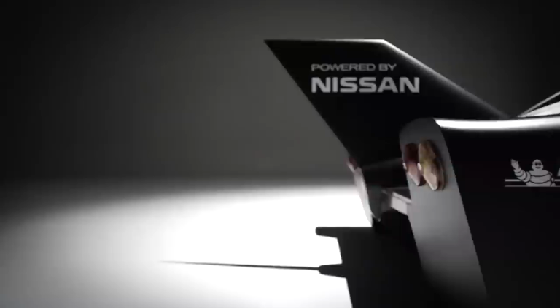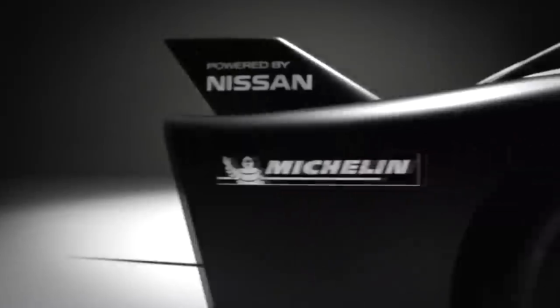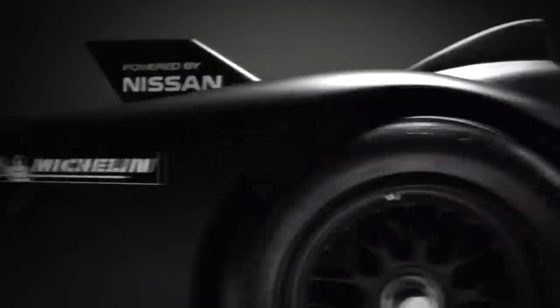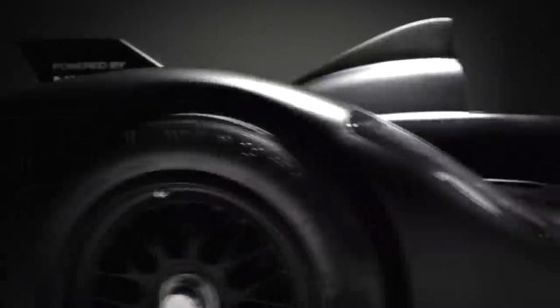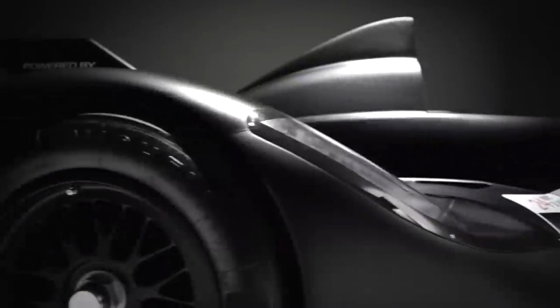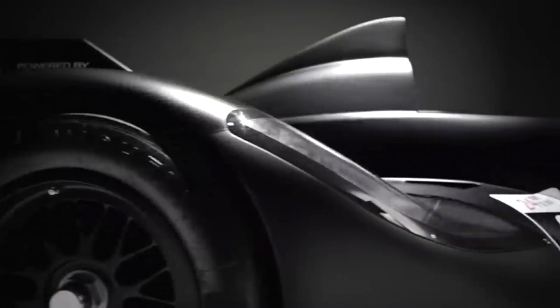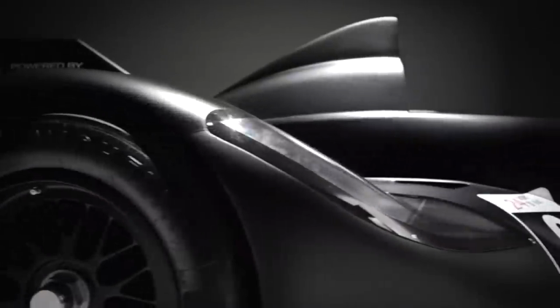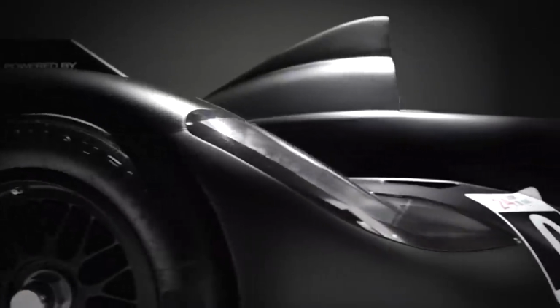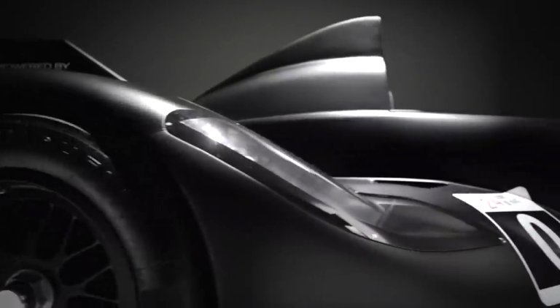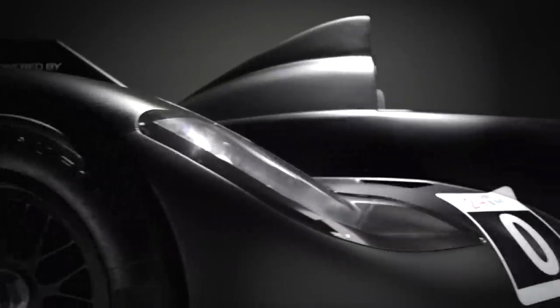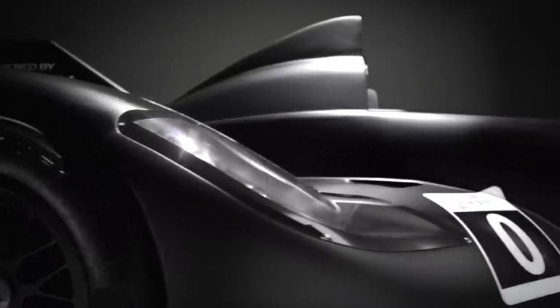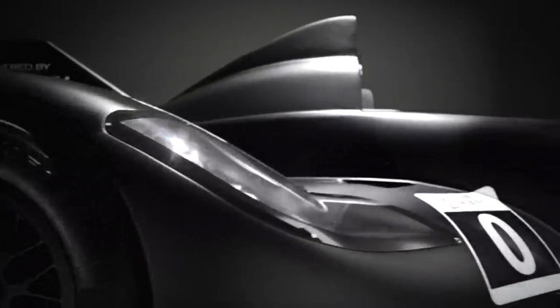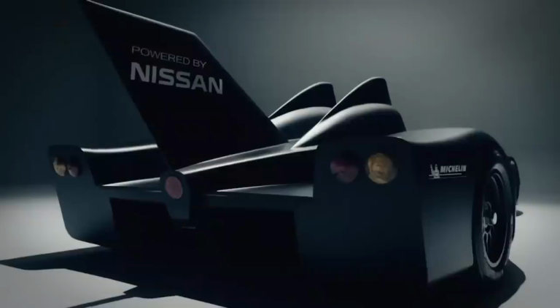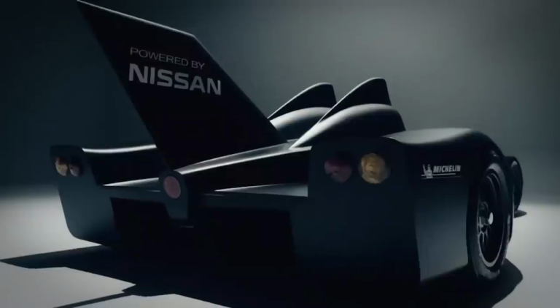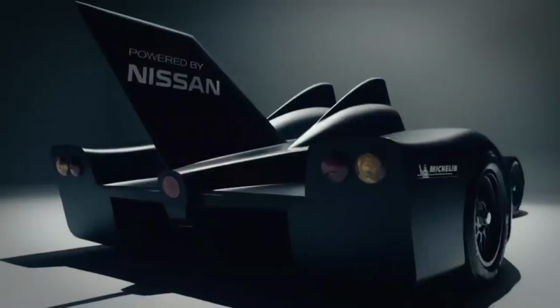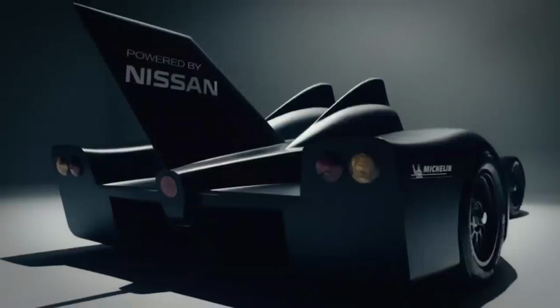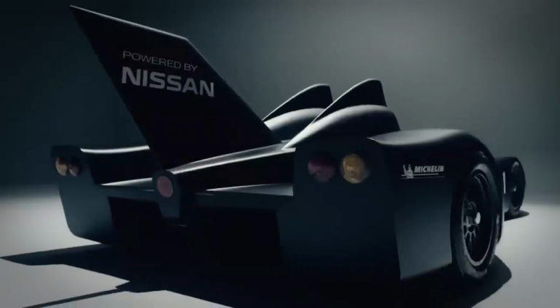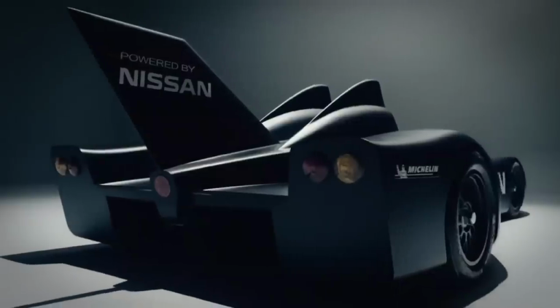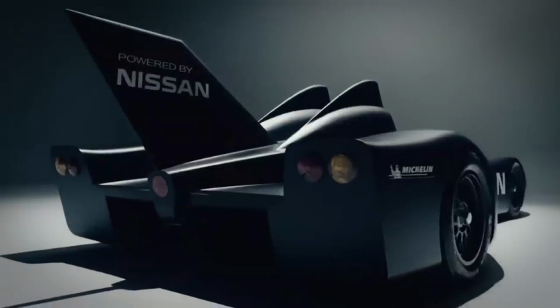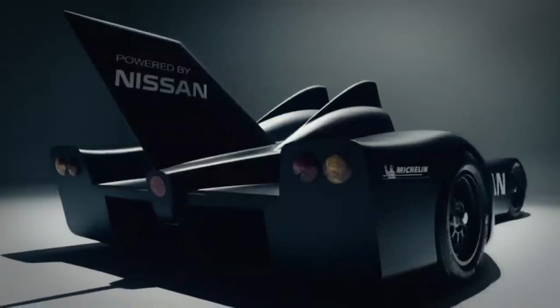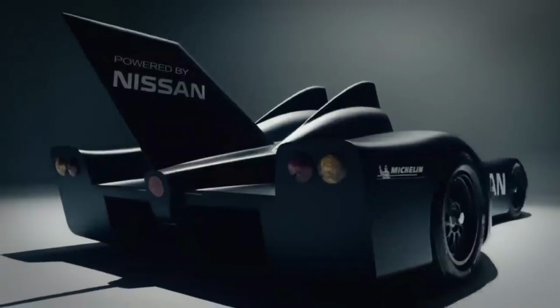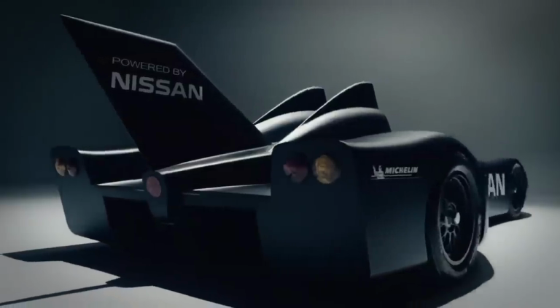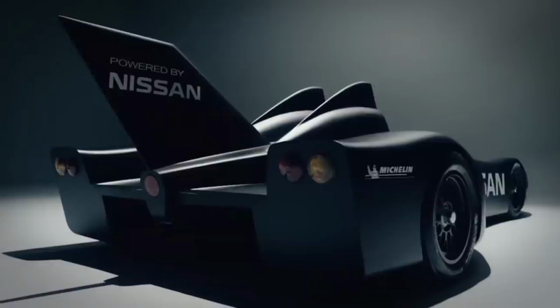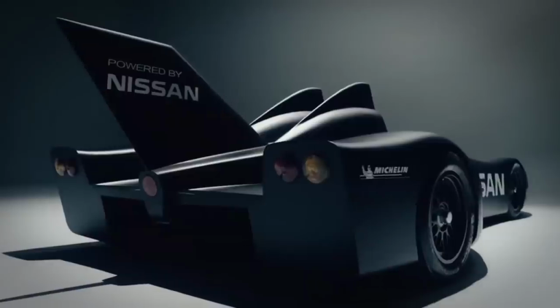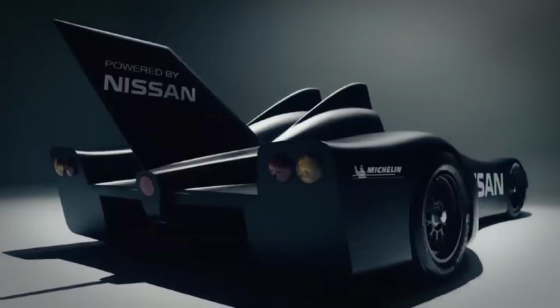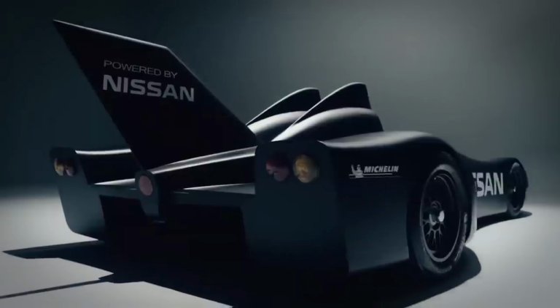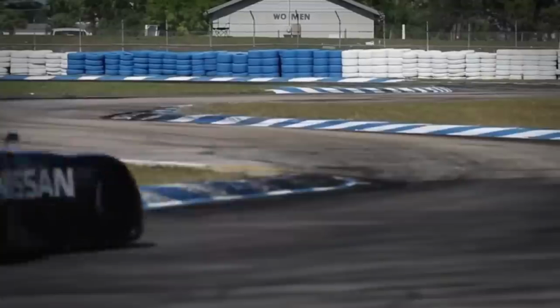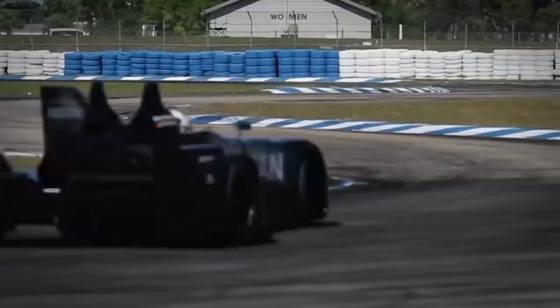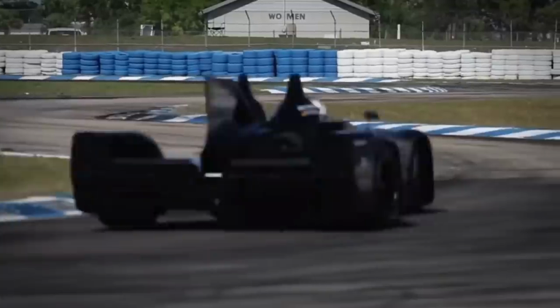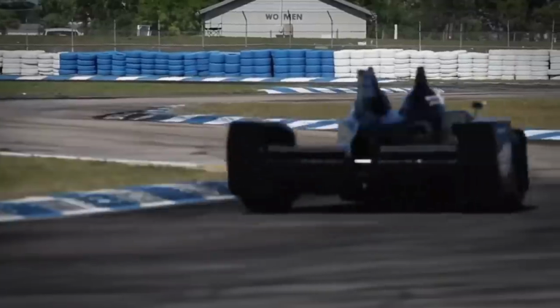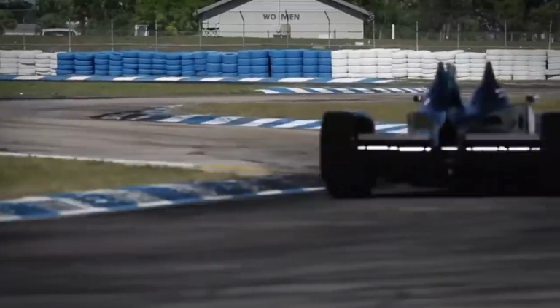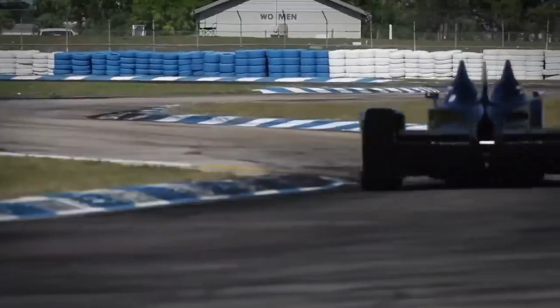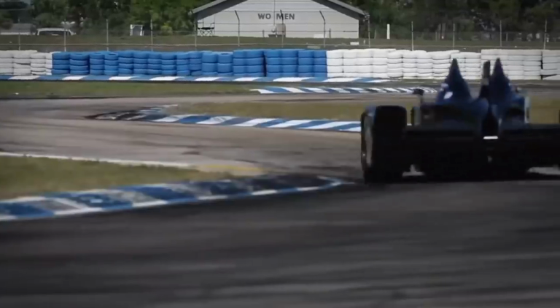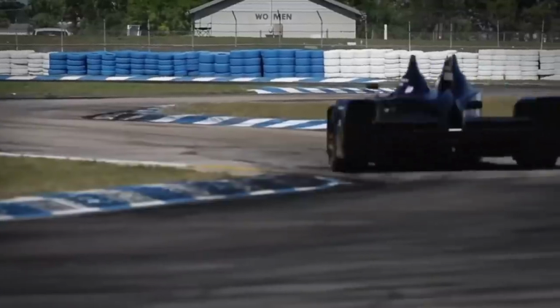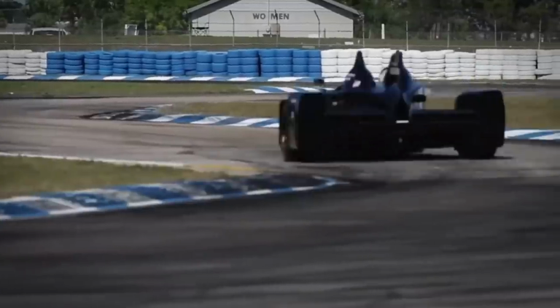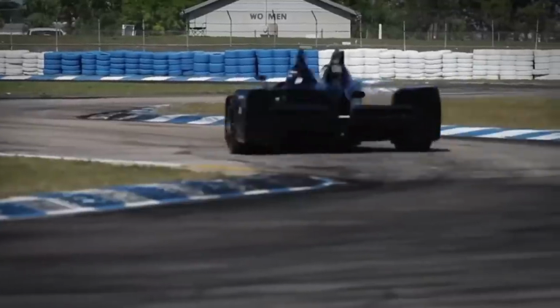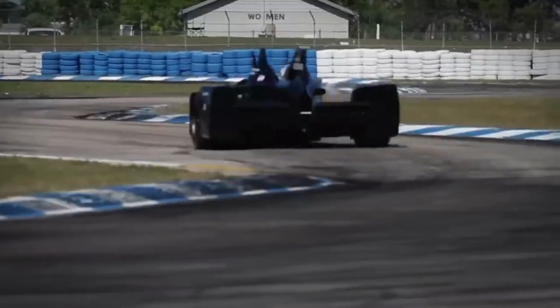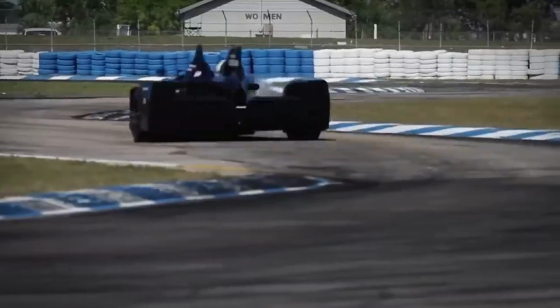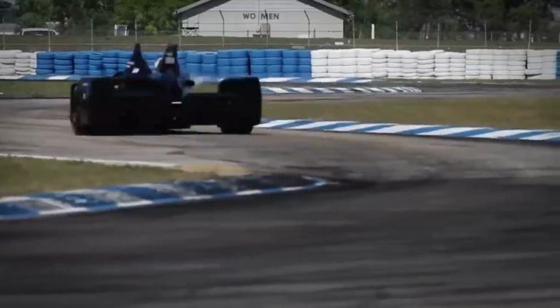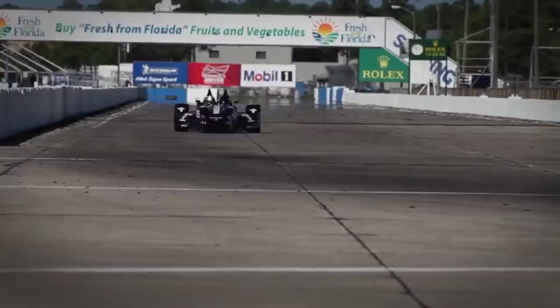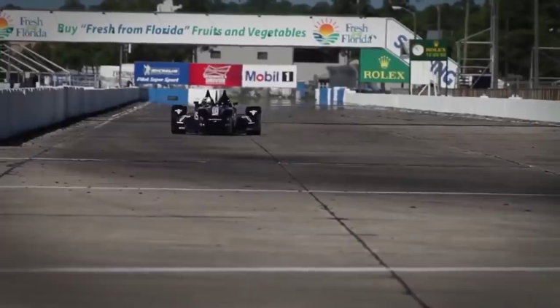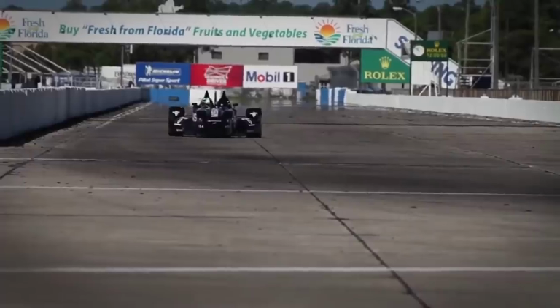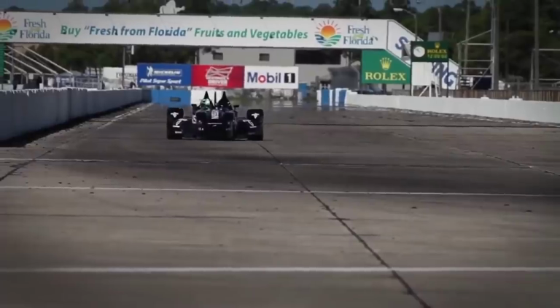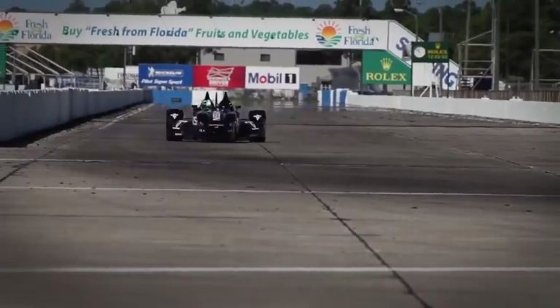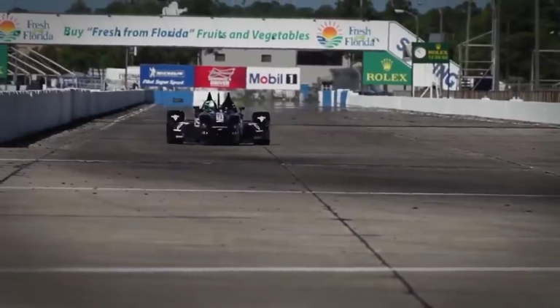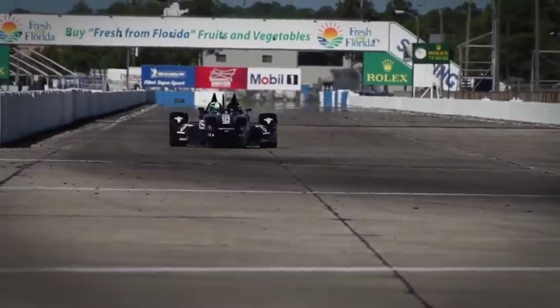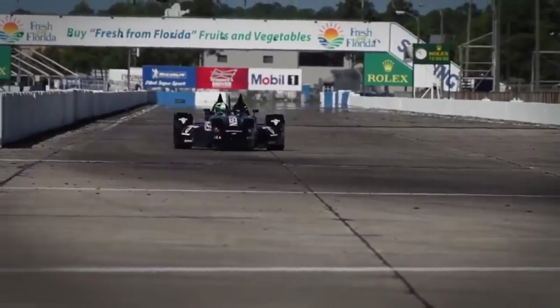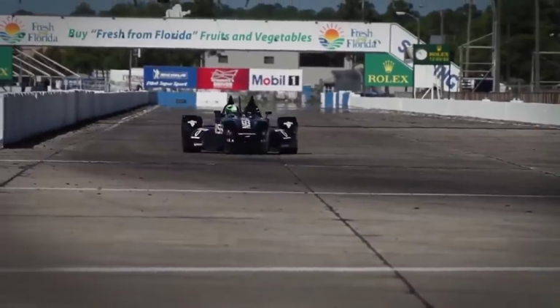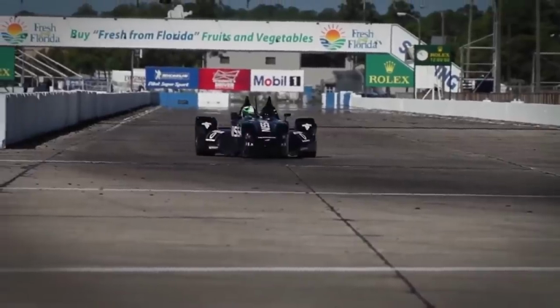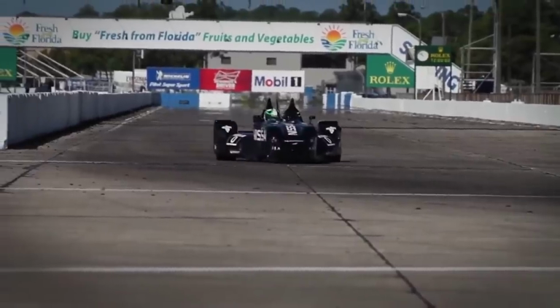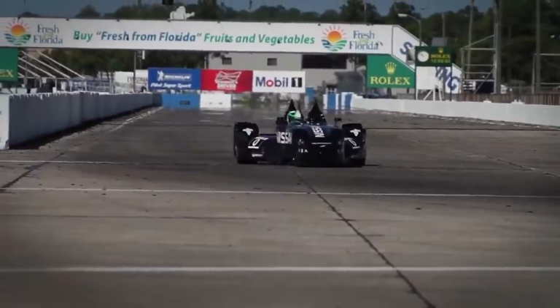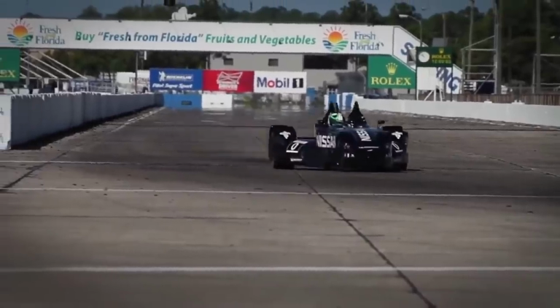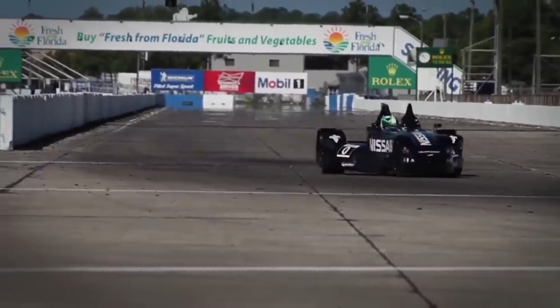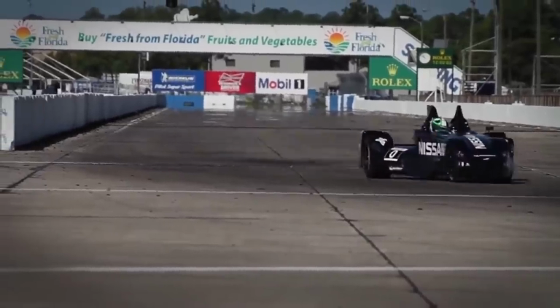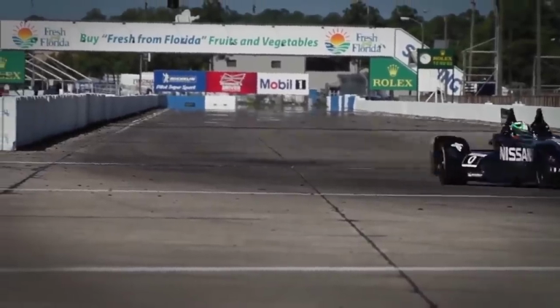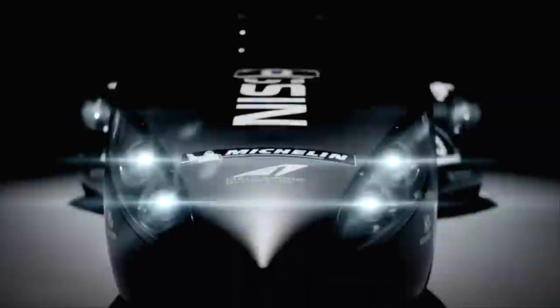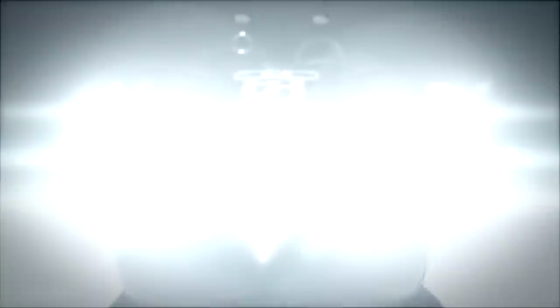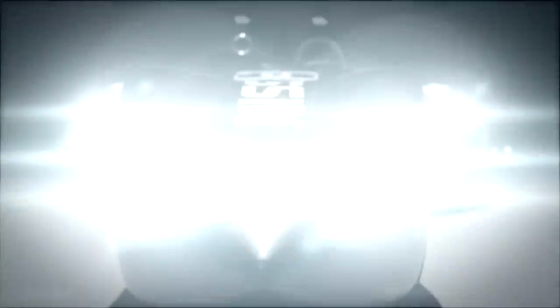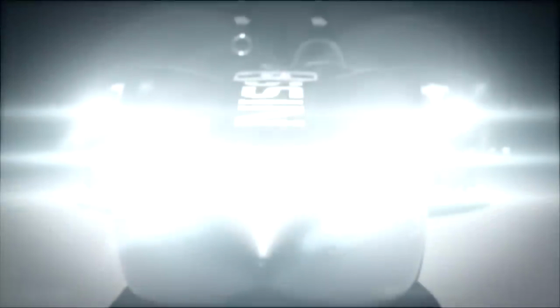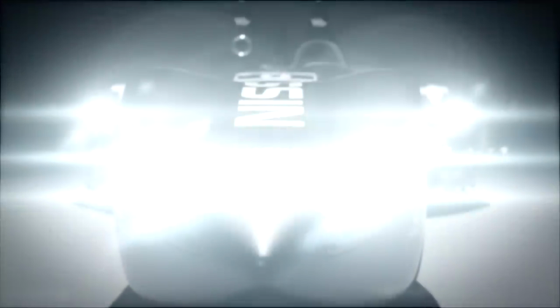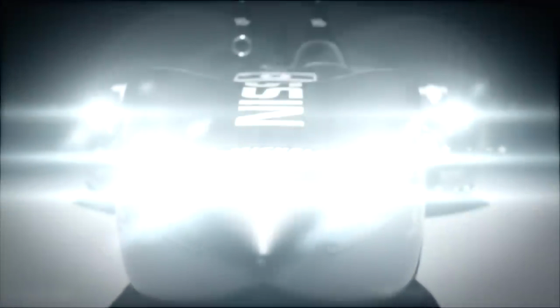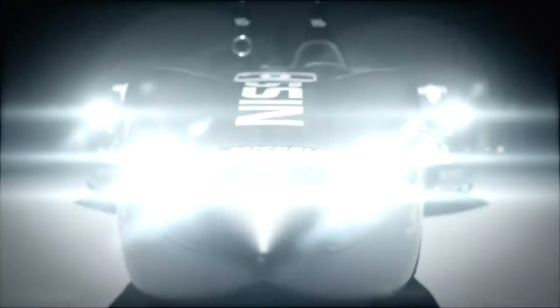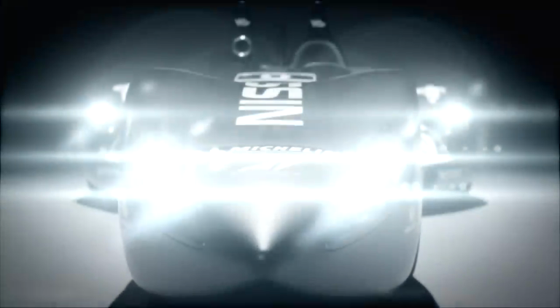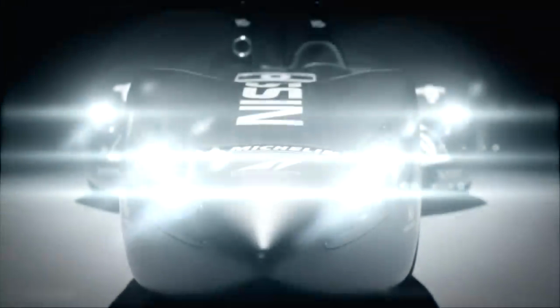Half the weight, half the fuel, half the power, half the drag, all the speed.